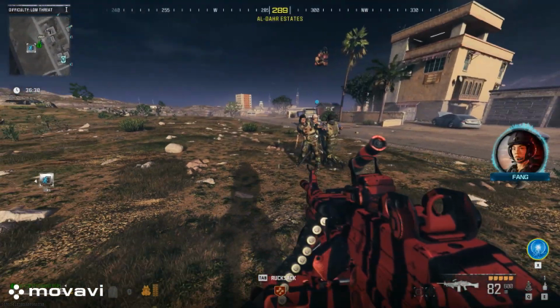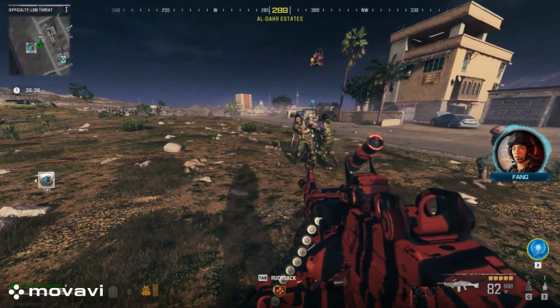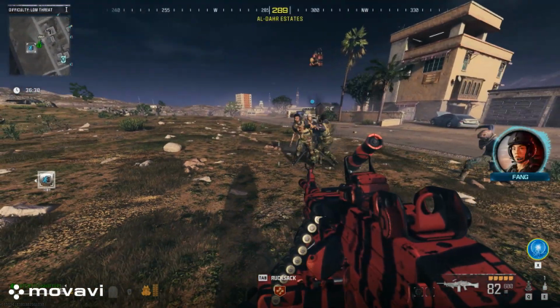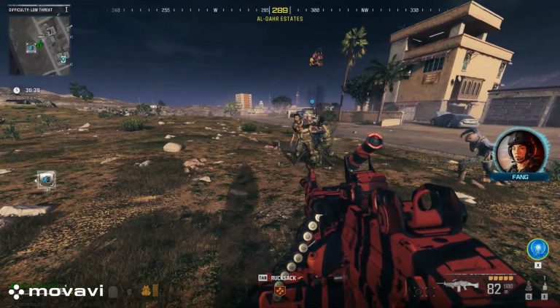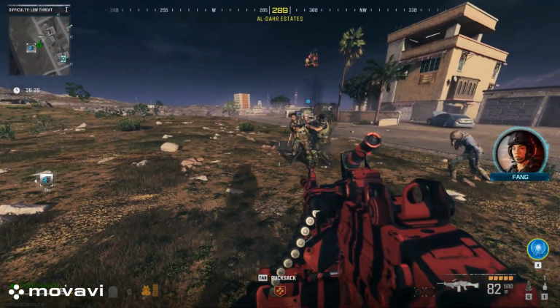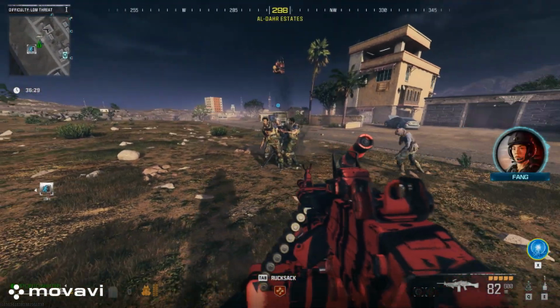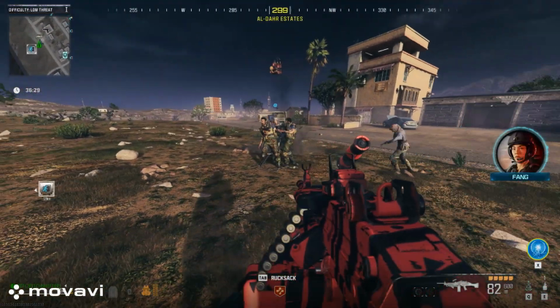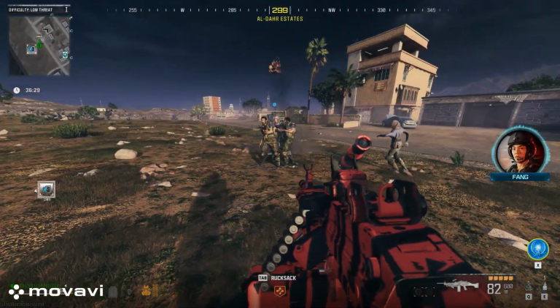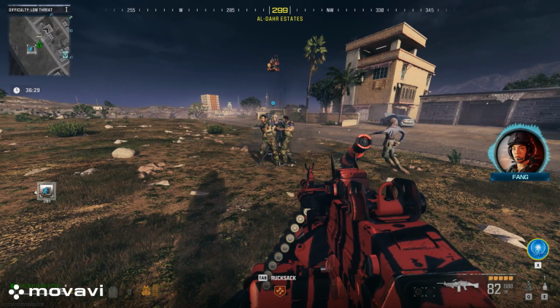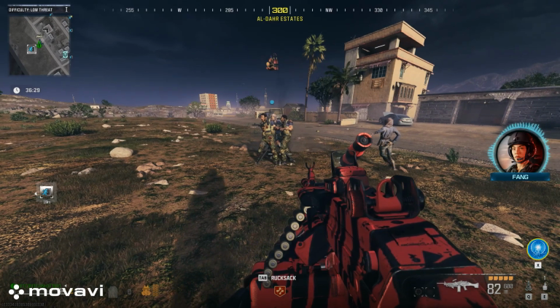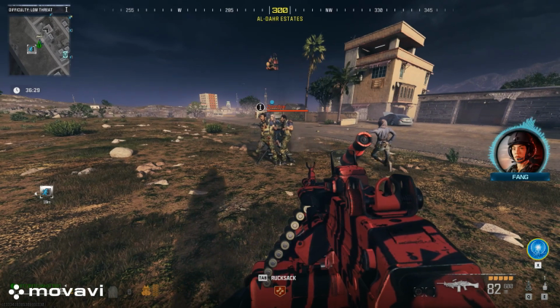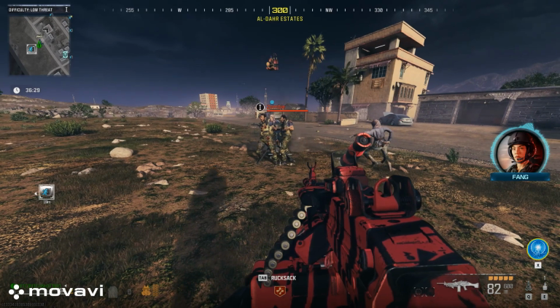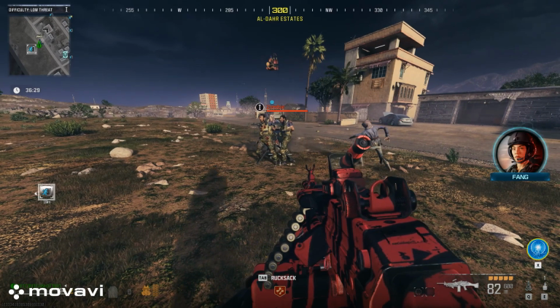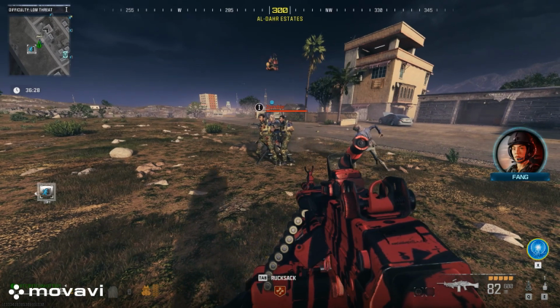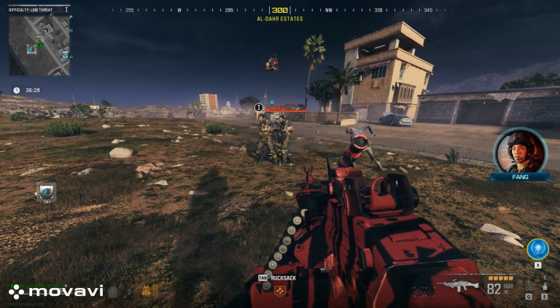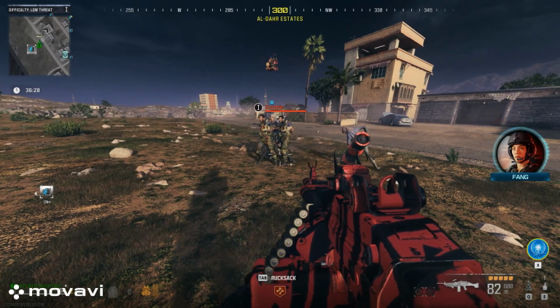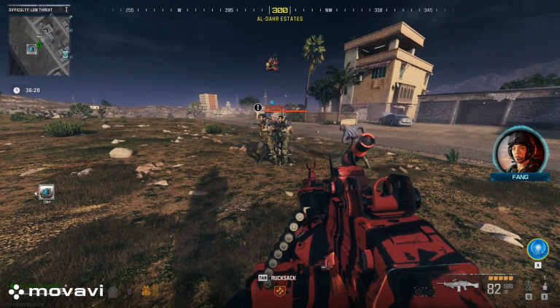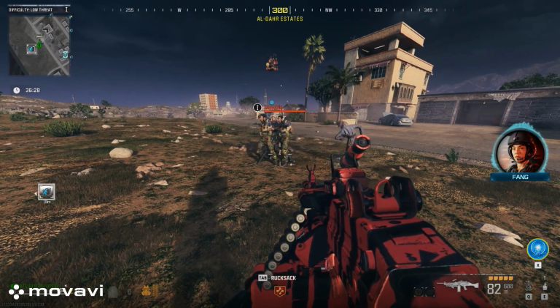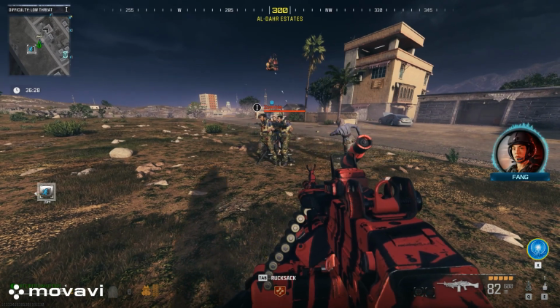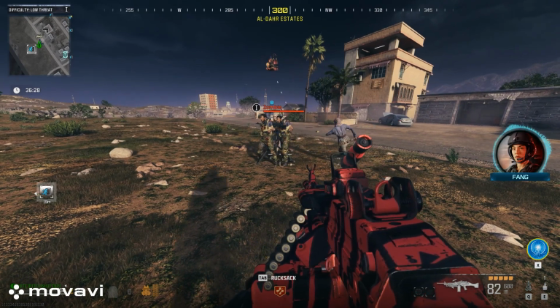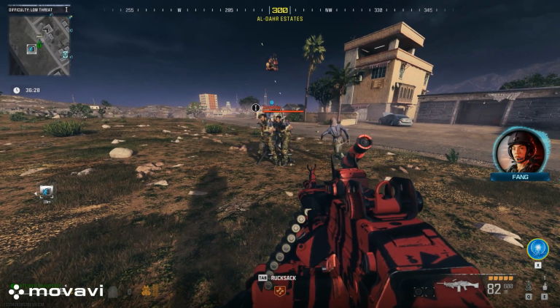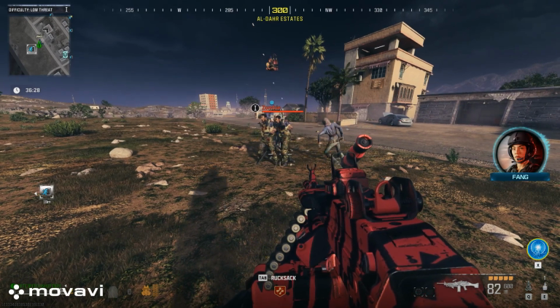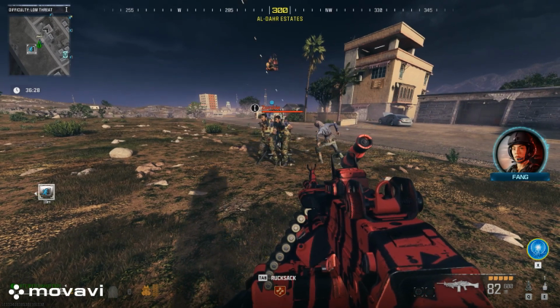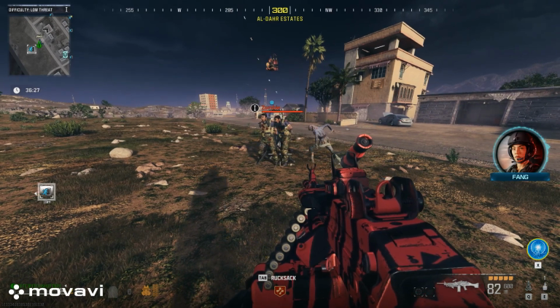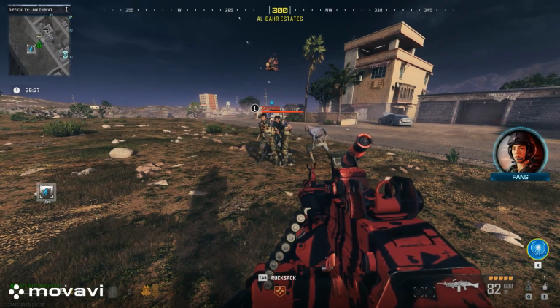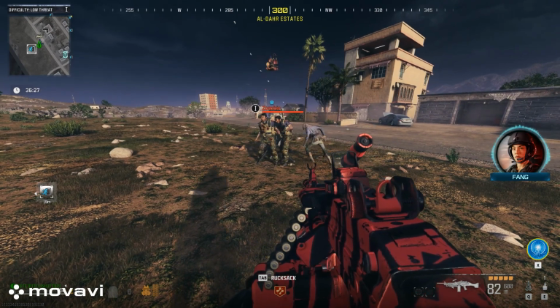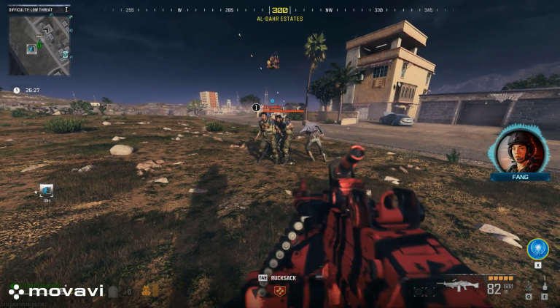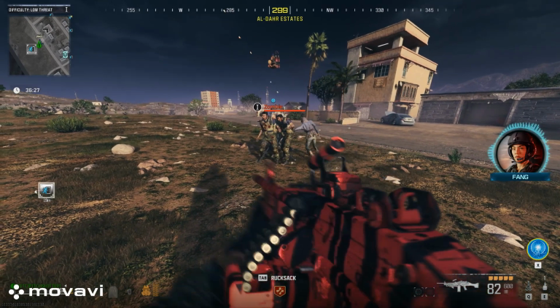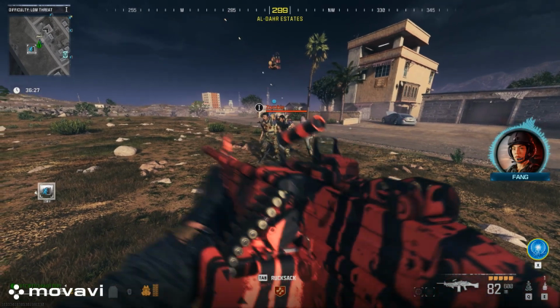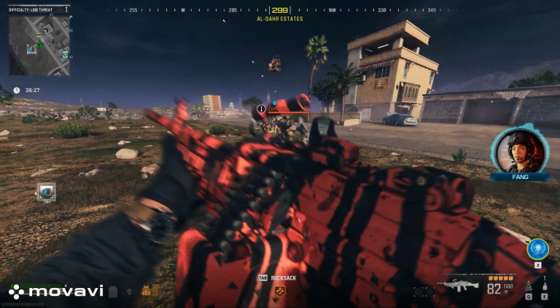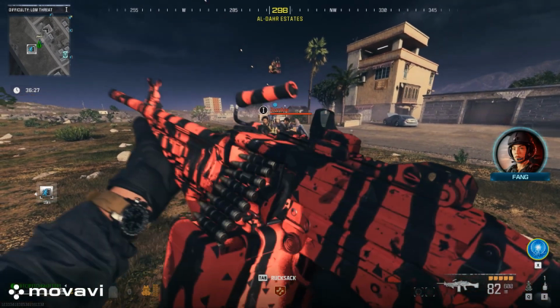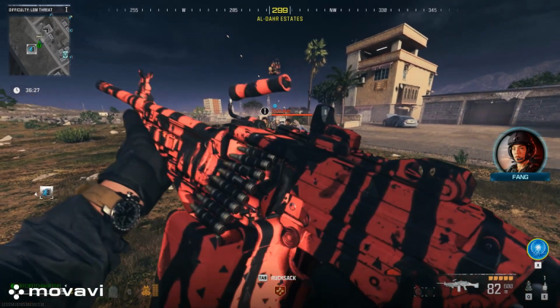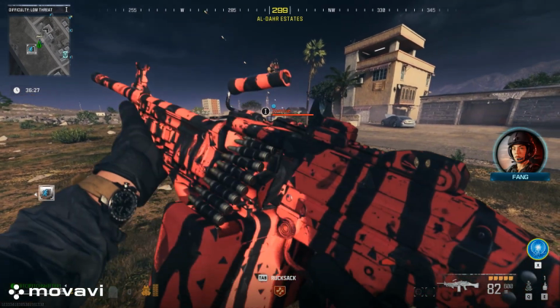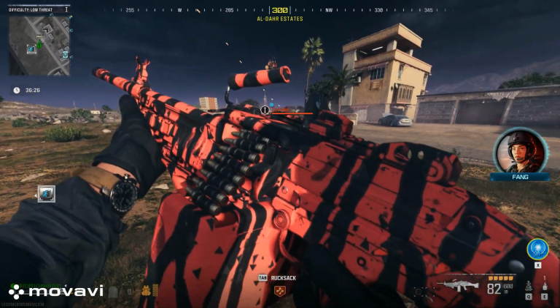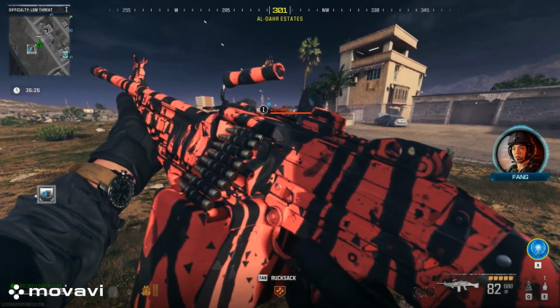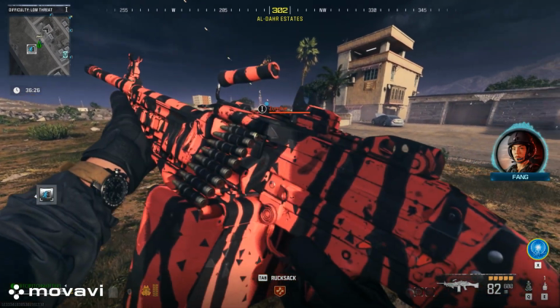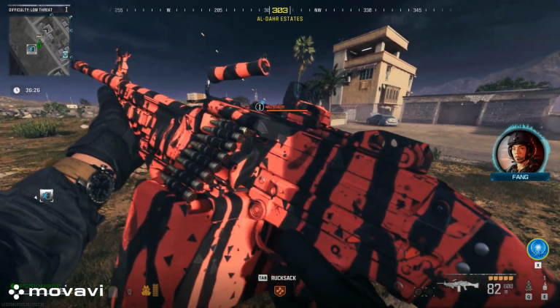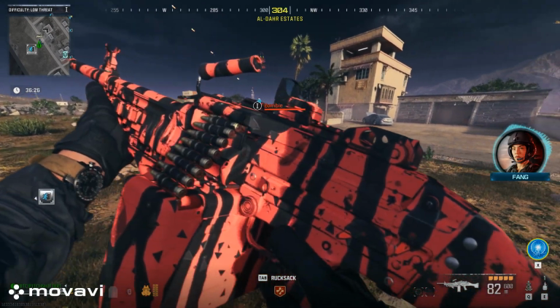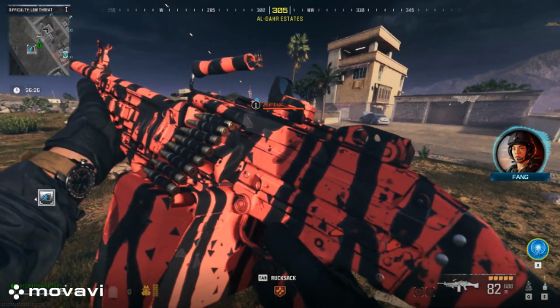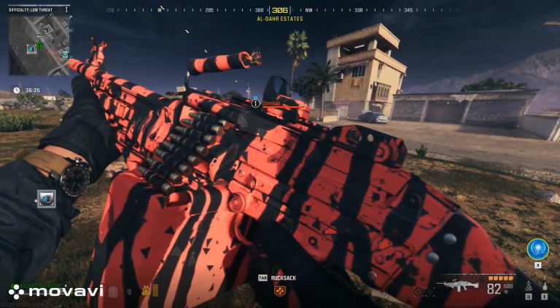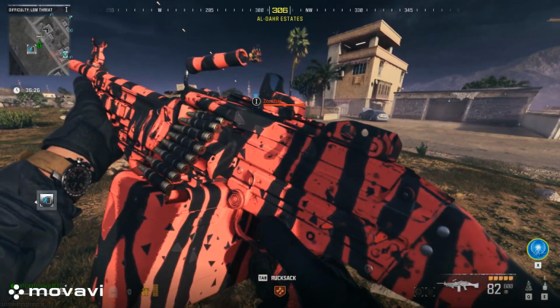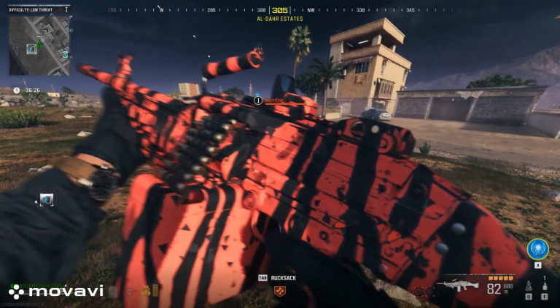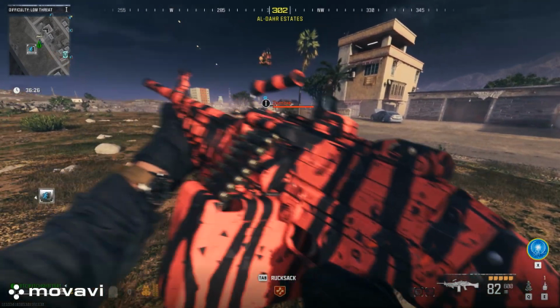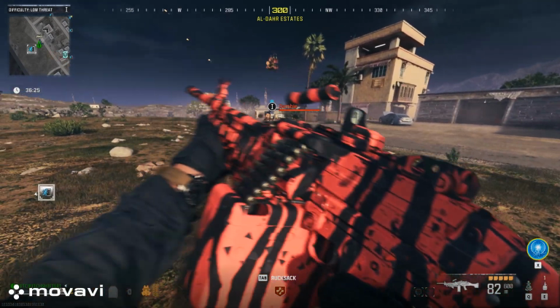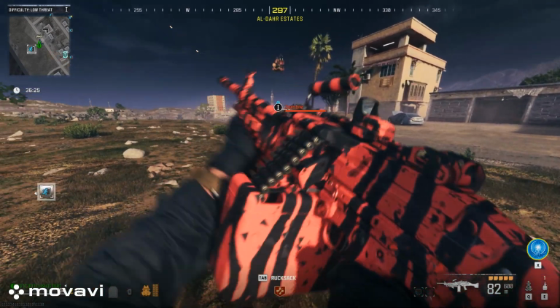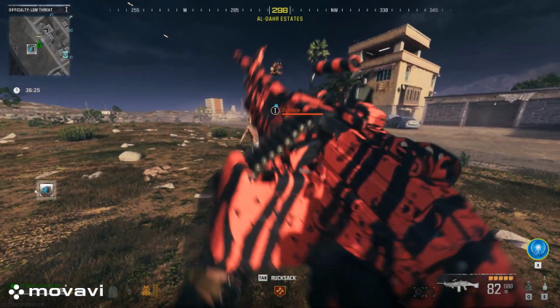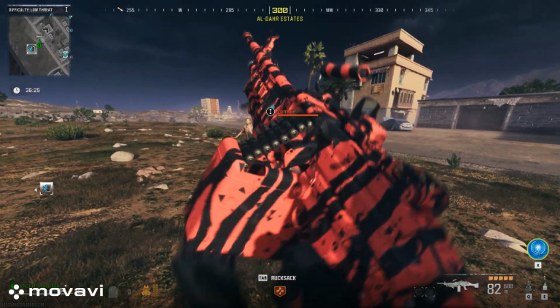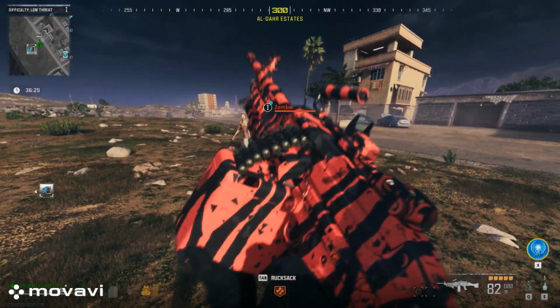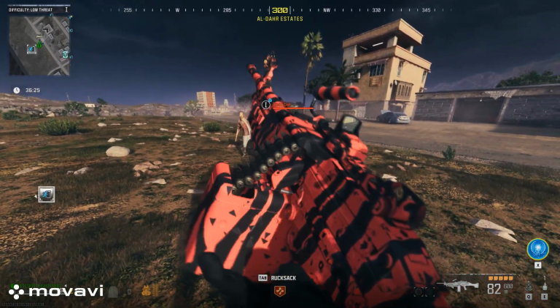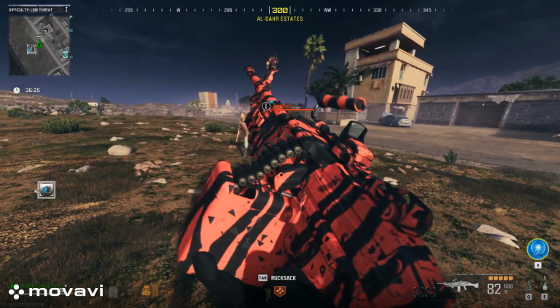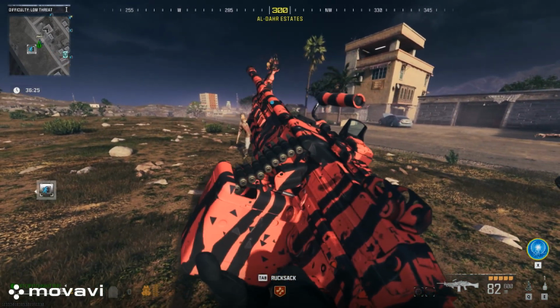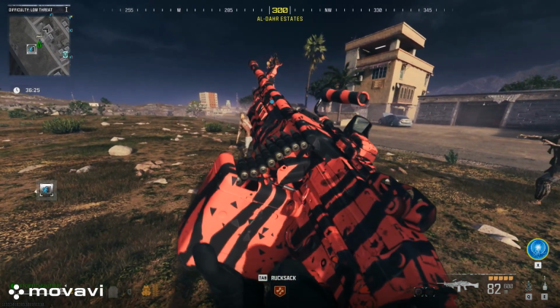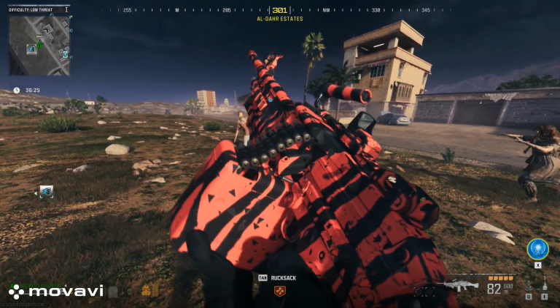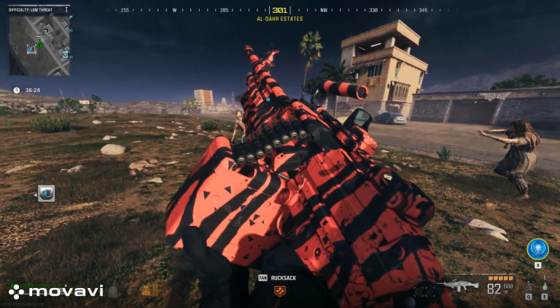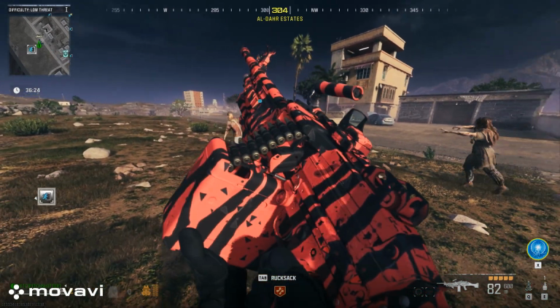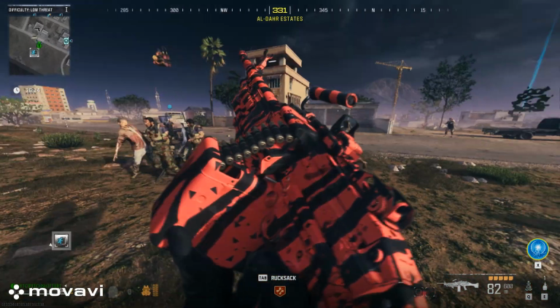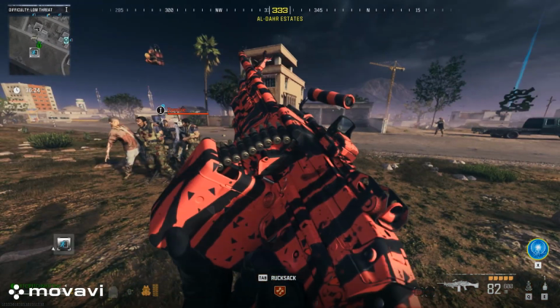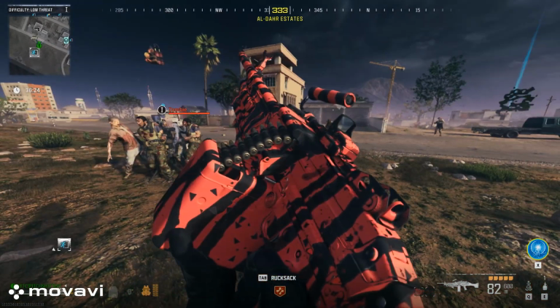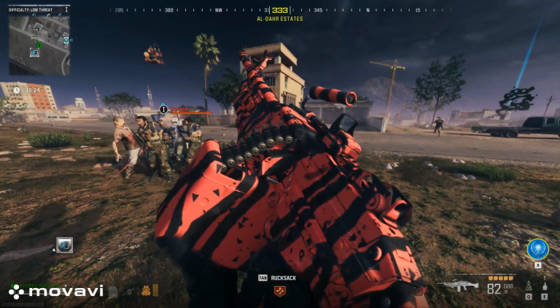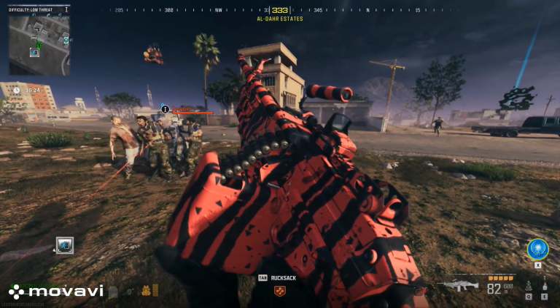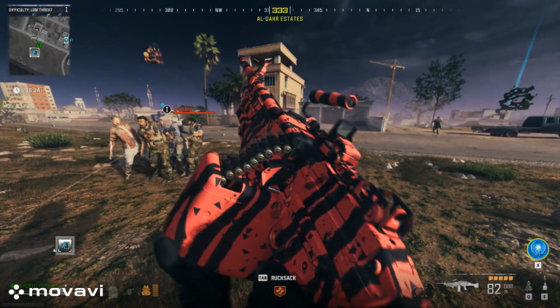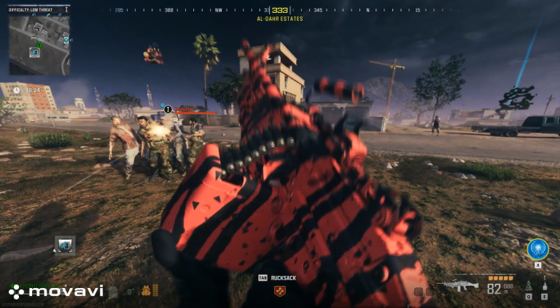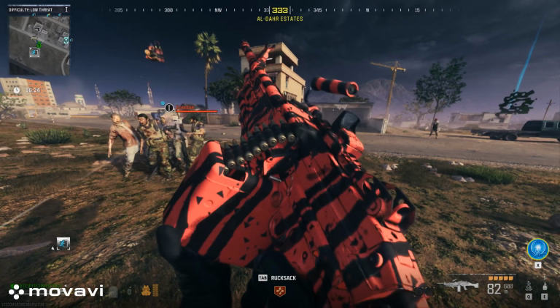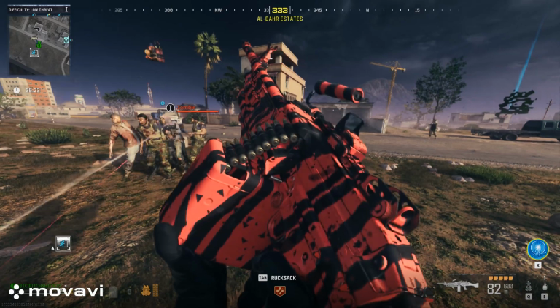The zombies will ignore you and head to the turret. You can now farm them and complete camos and earn weapon XP.